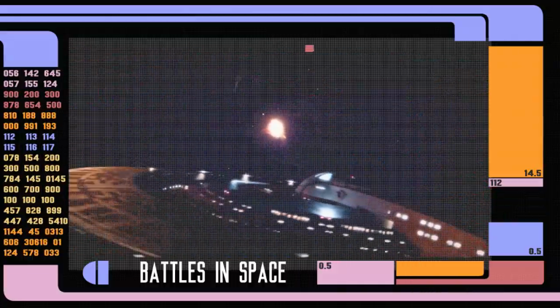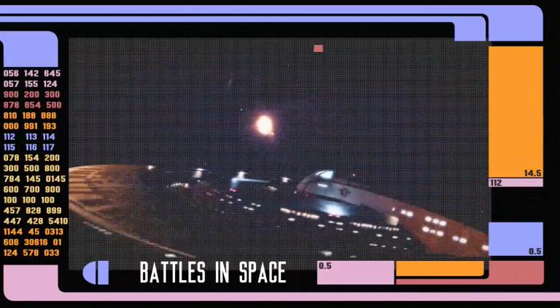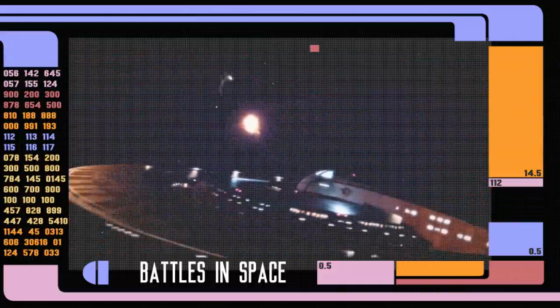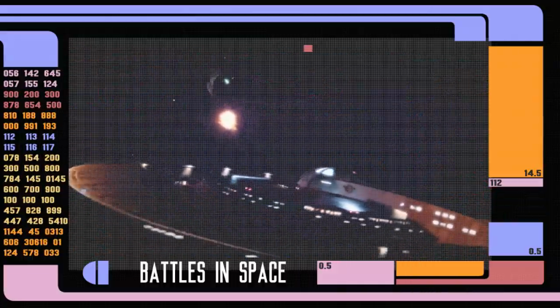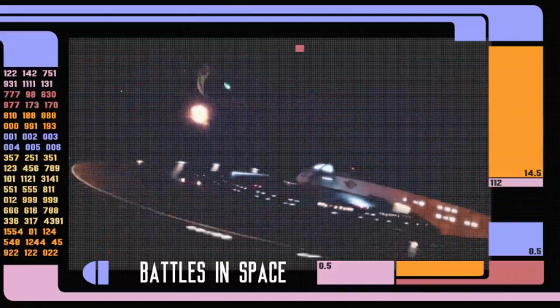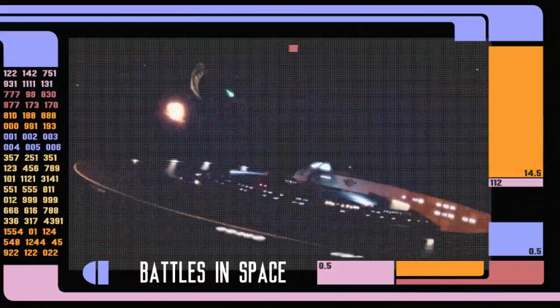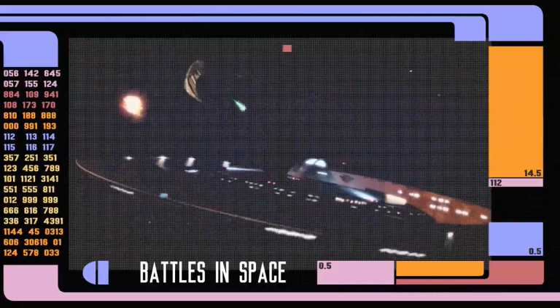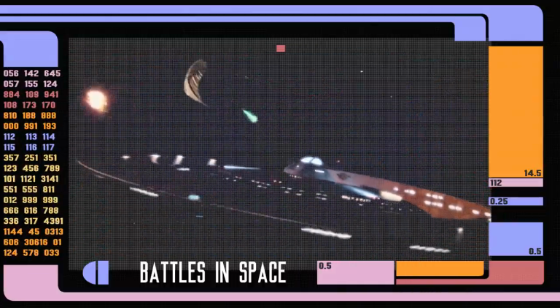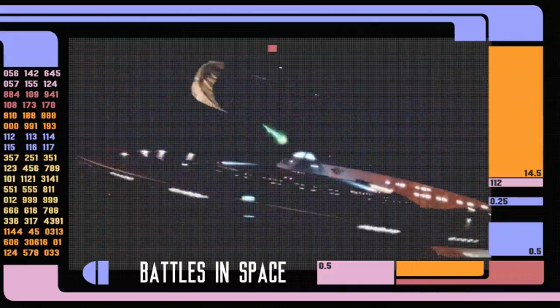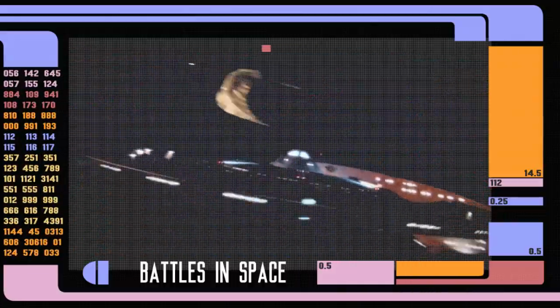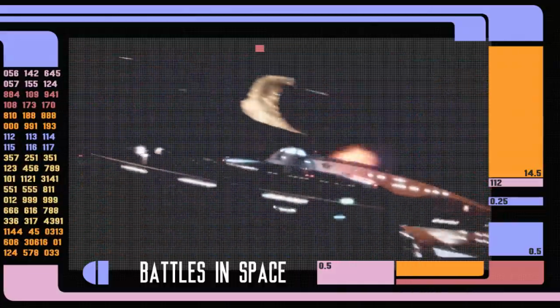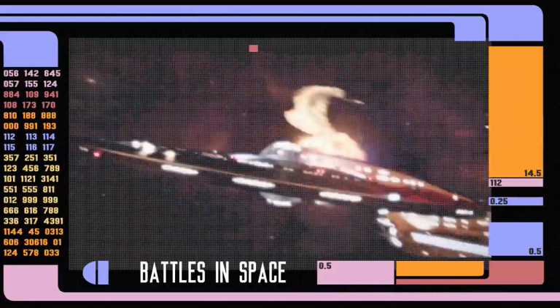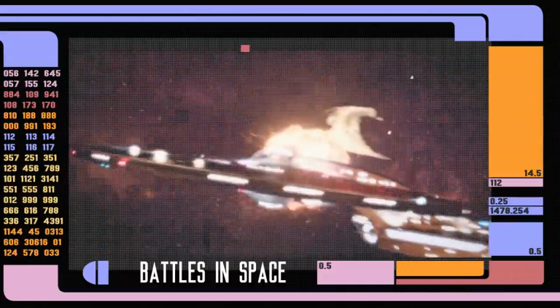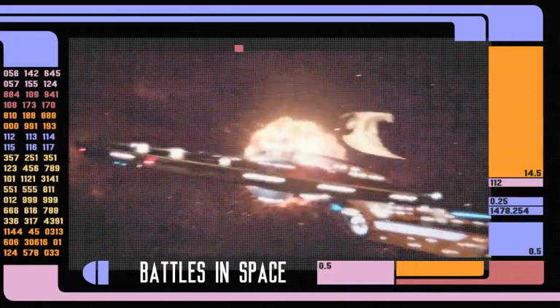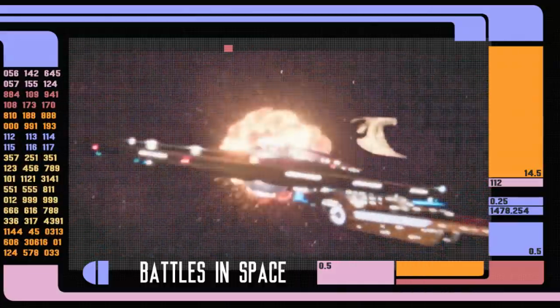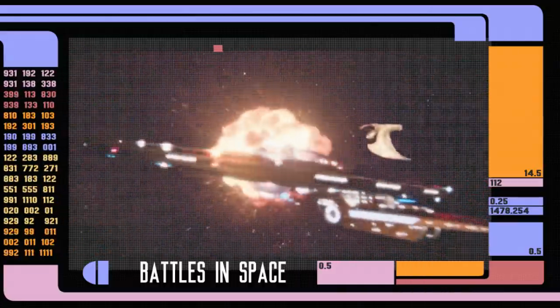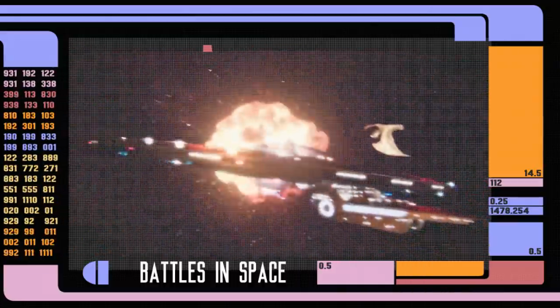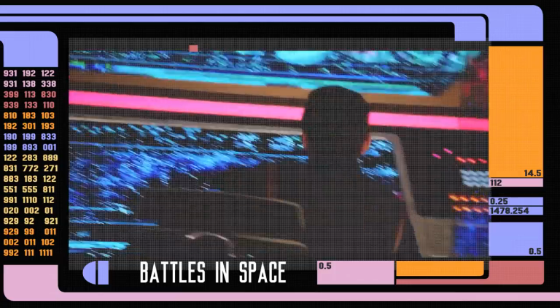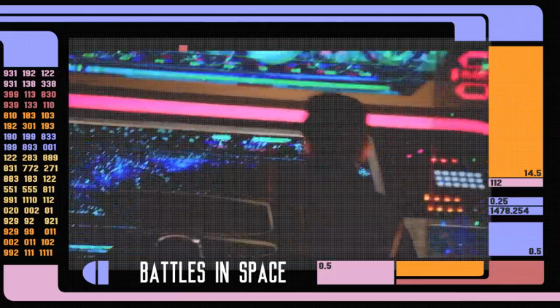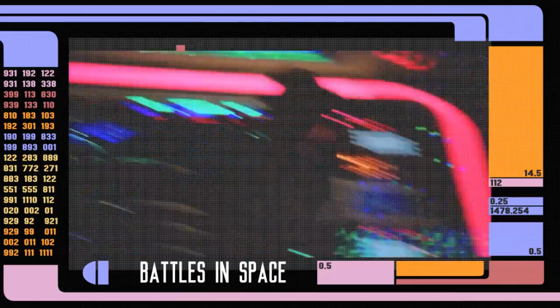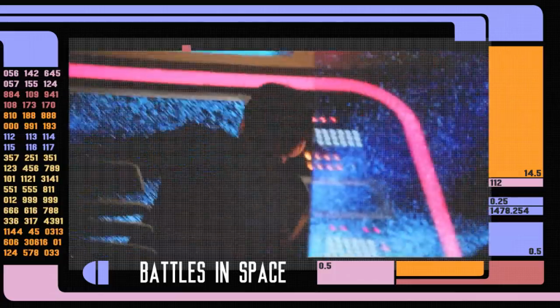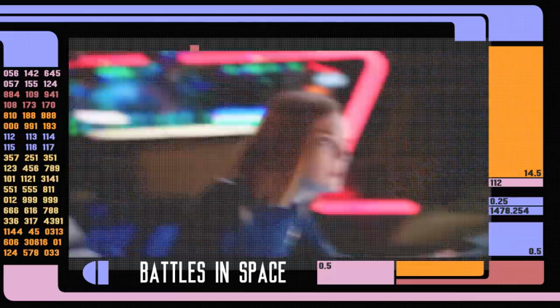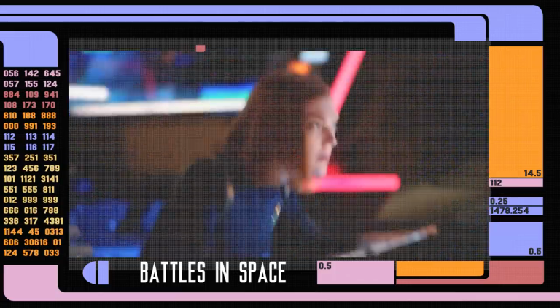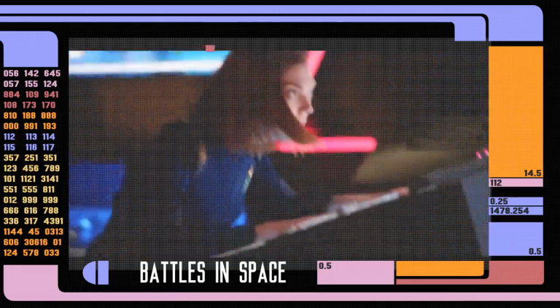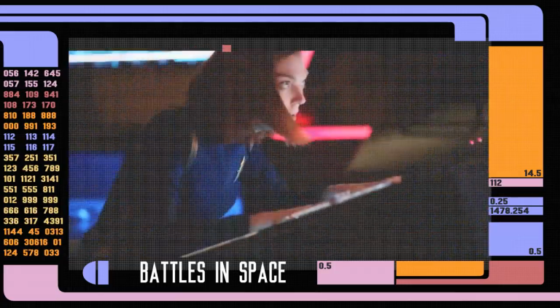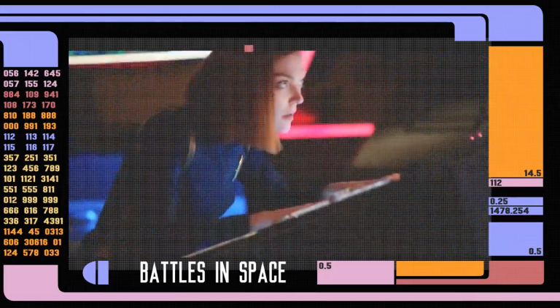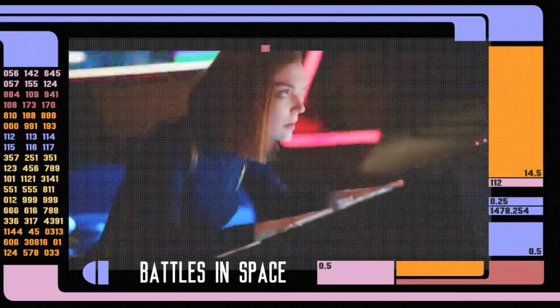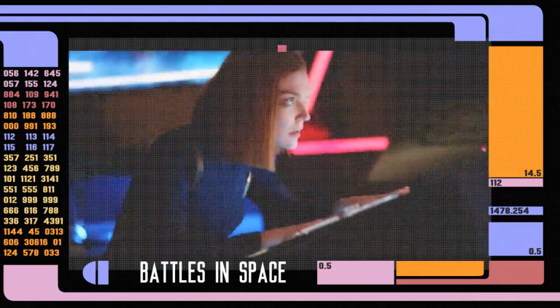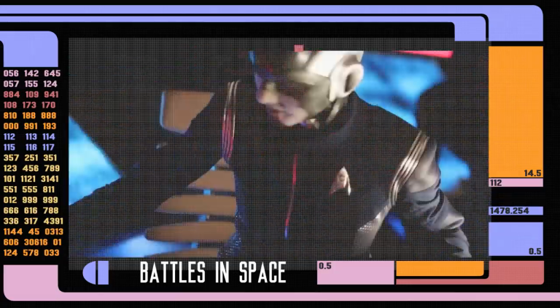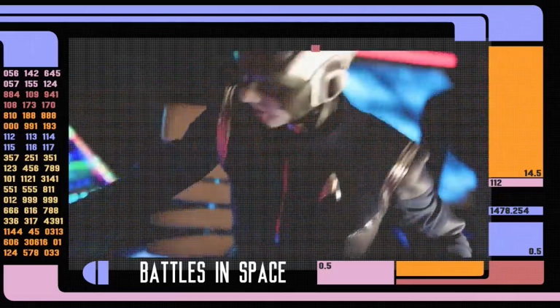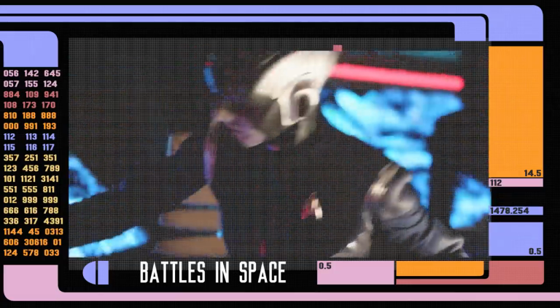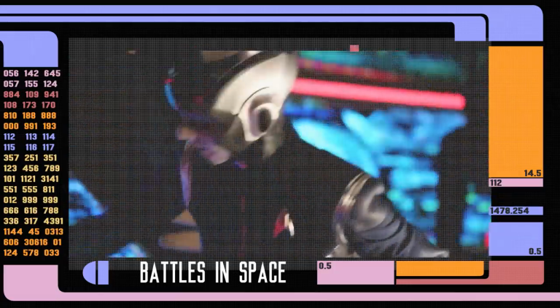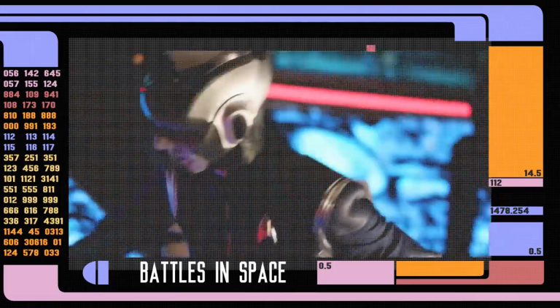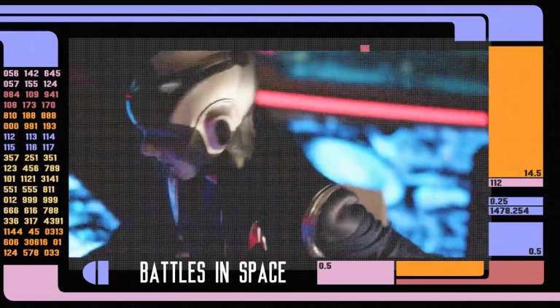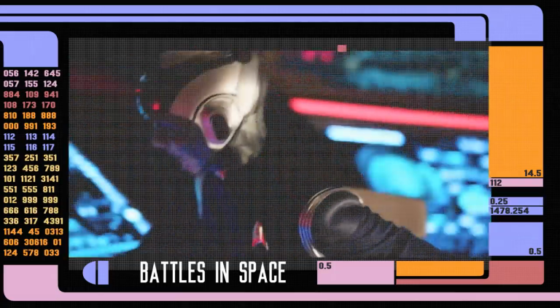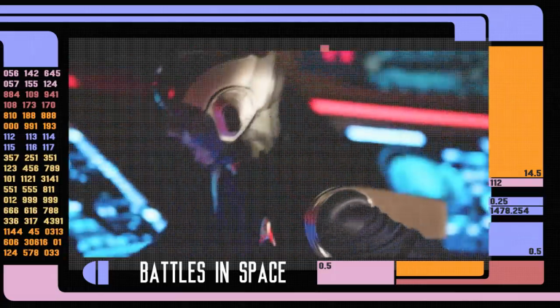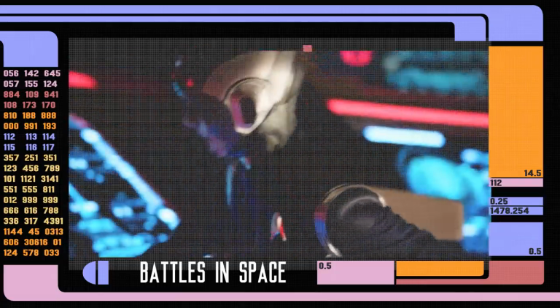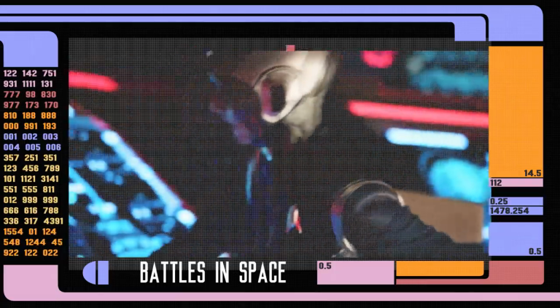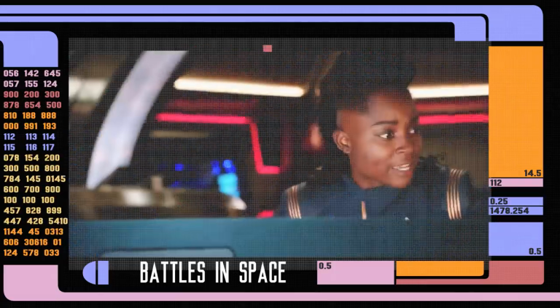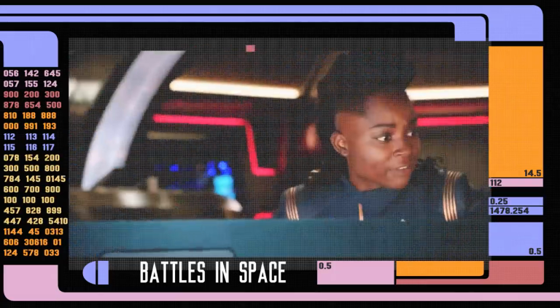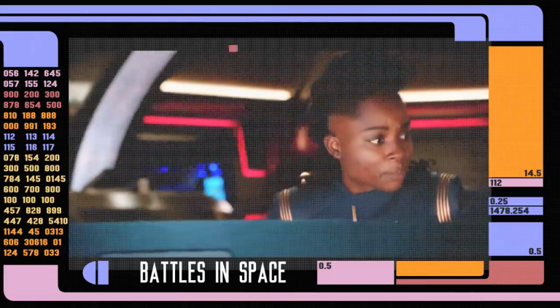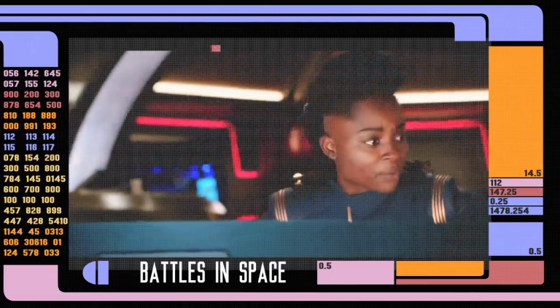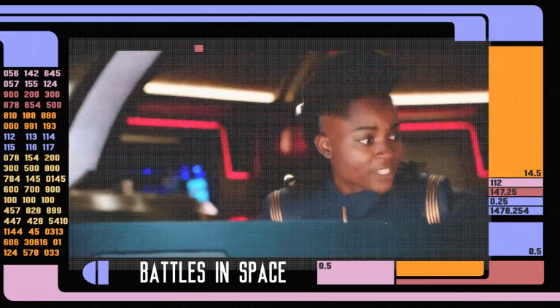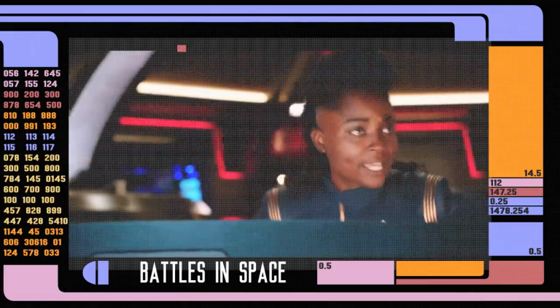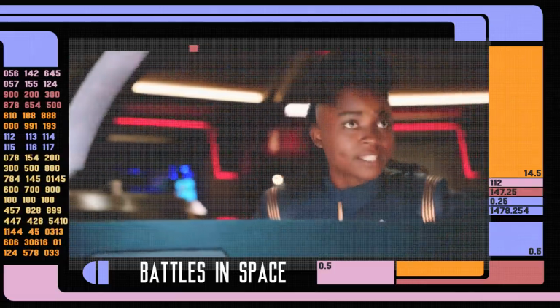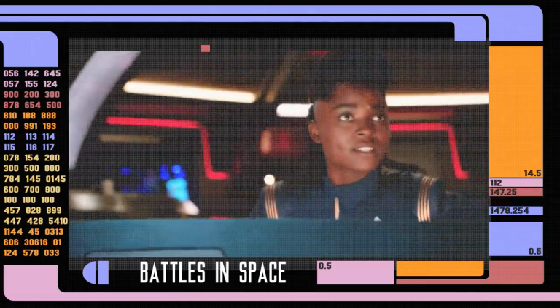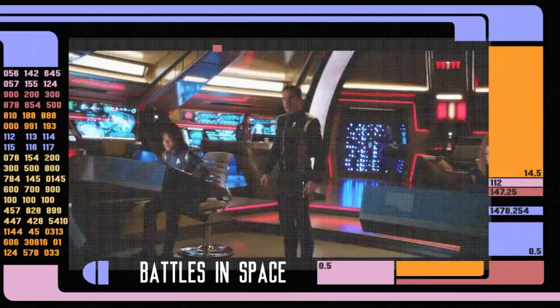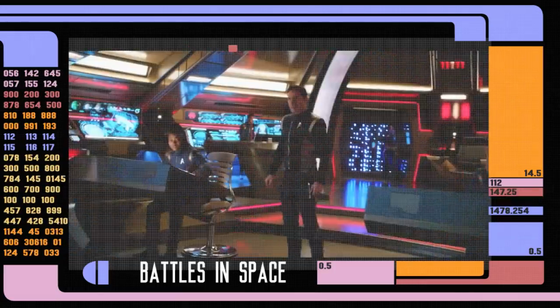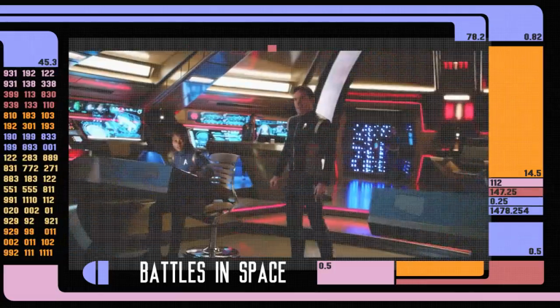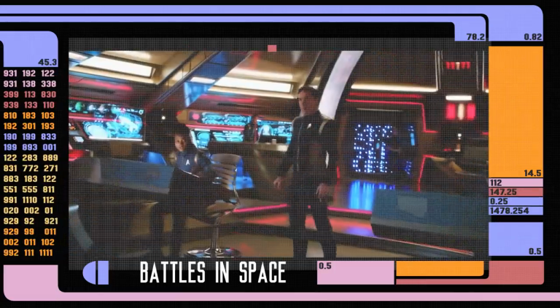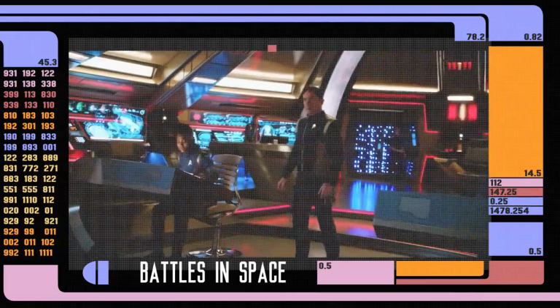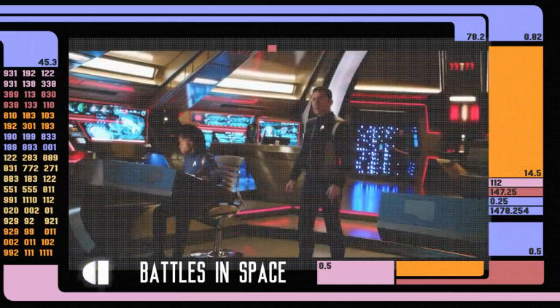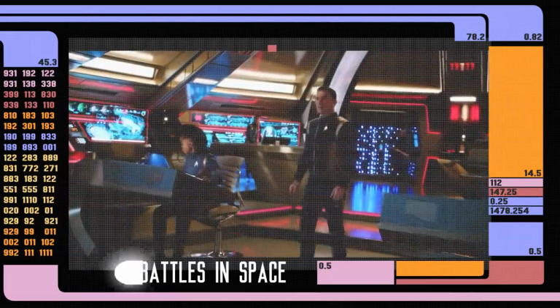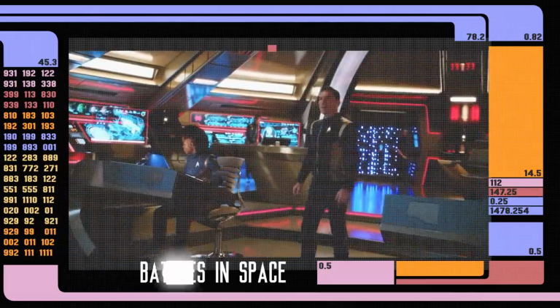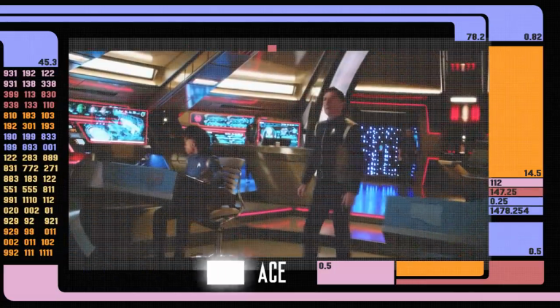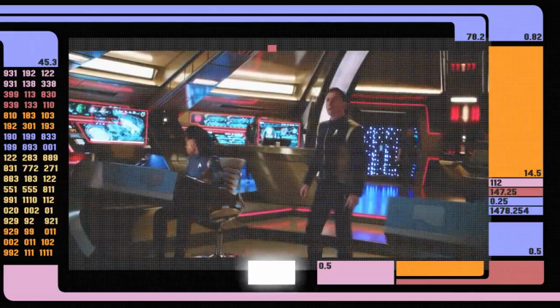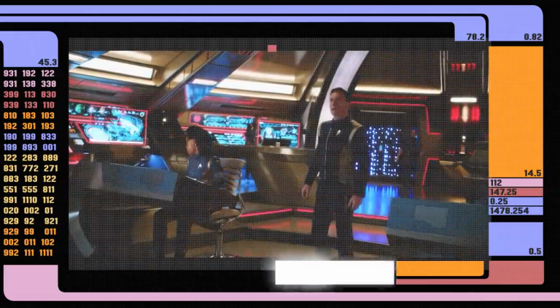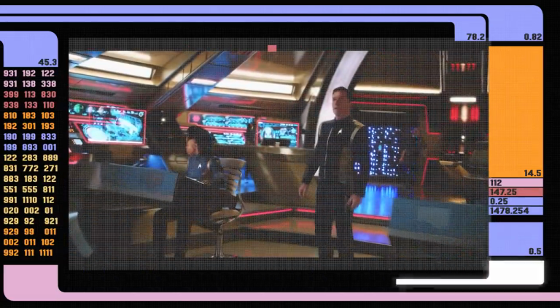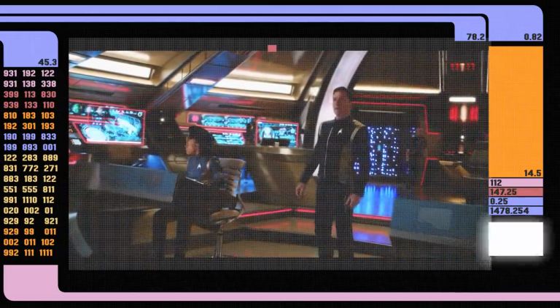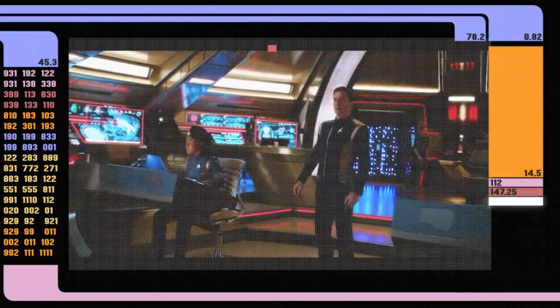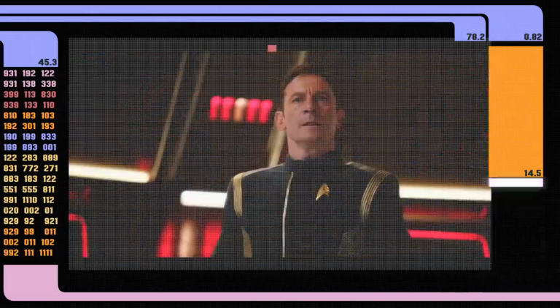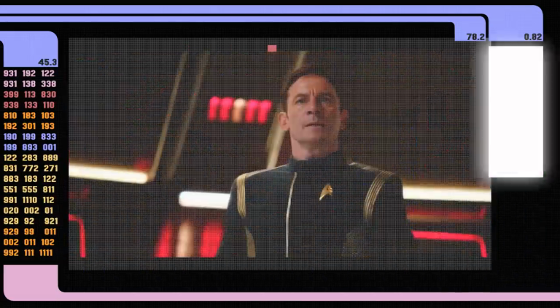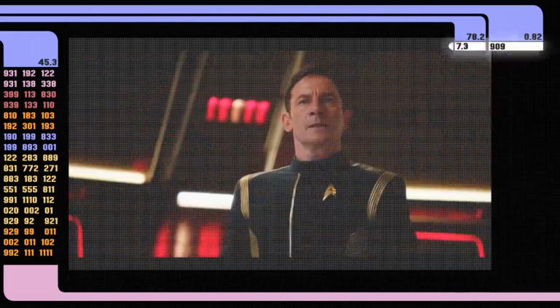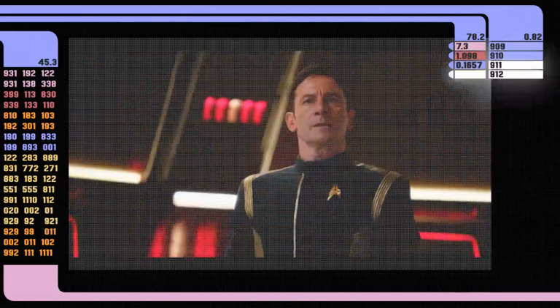In the Star Trek universe, ships fight right next to each other, and so a window is a good idea. Regardless of whether you think they should in-universe or not, they do — it doesn't matter that it's done for the audience or for filming; in-universe, ships fight right next to each other.